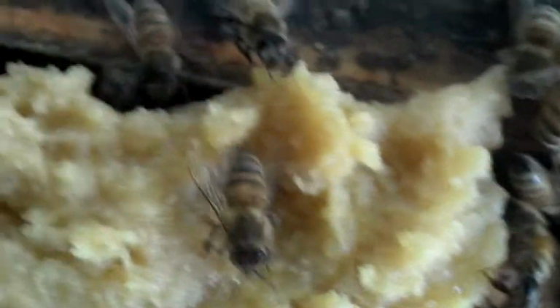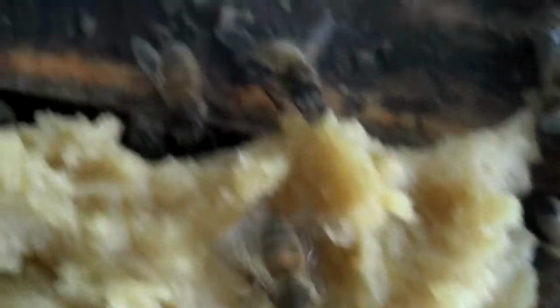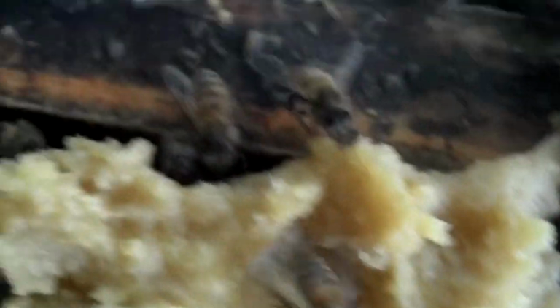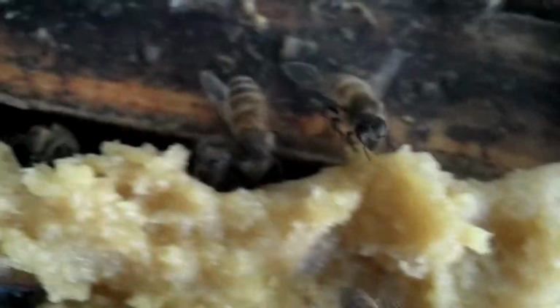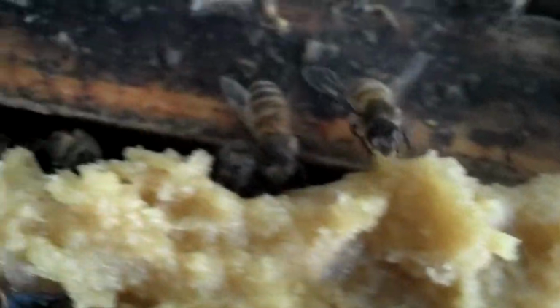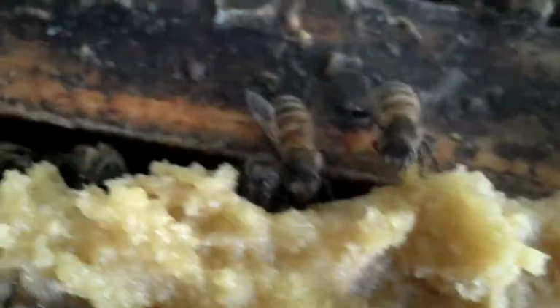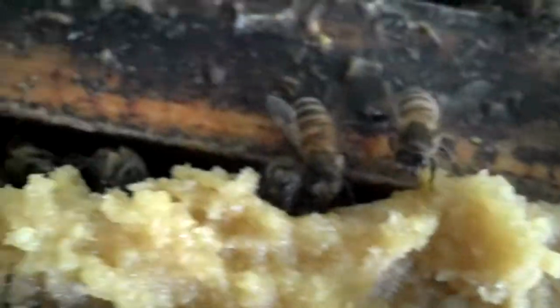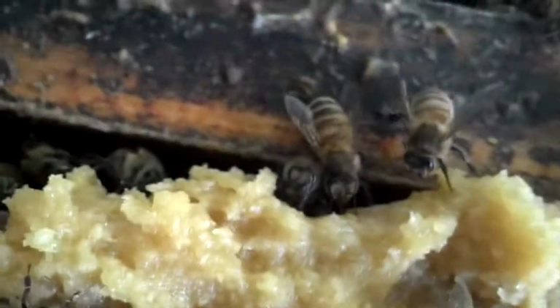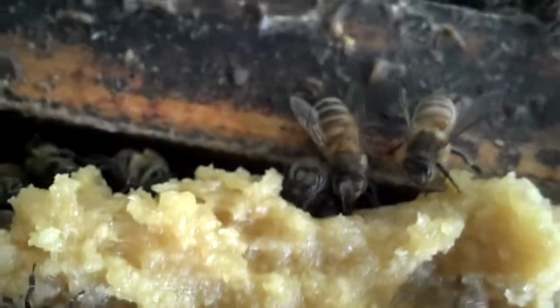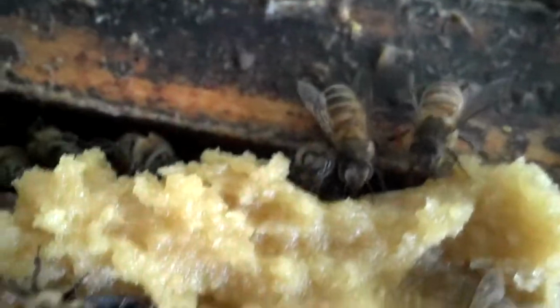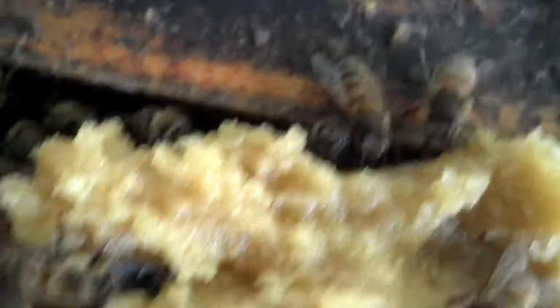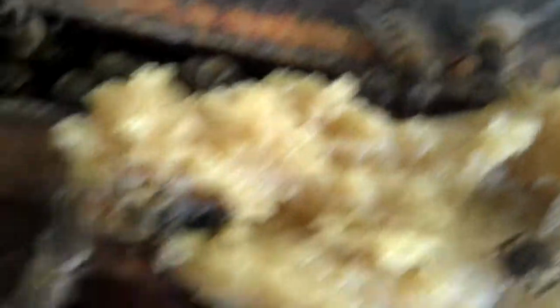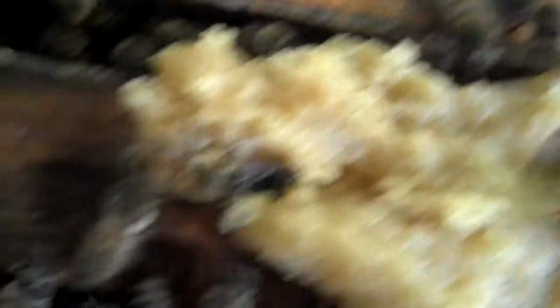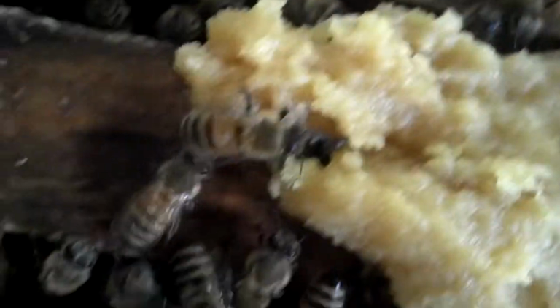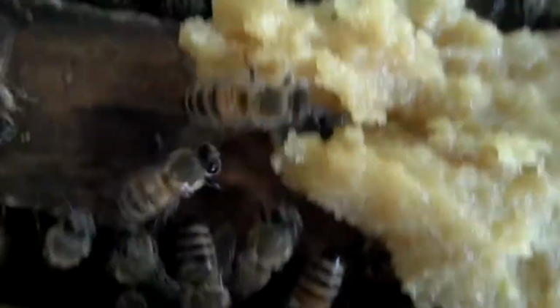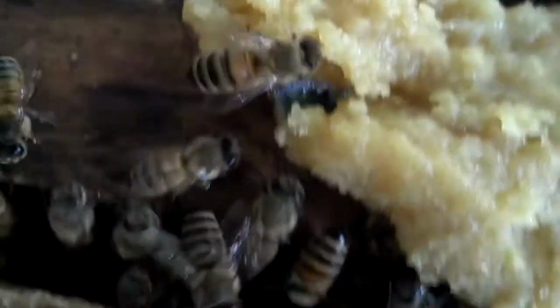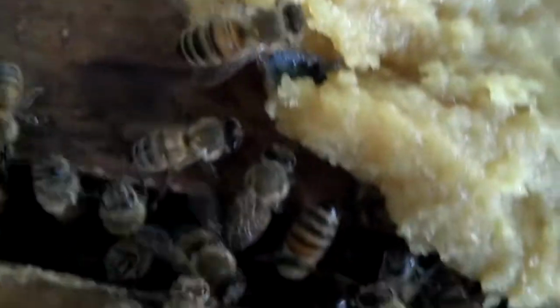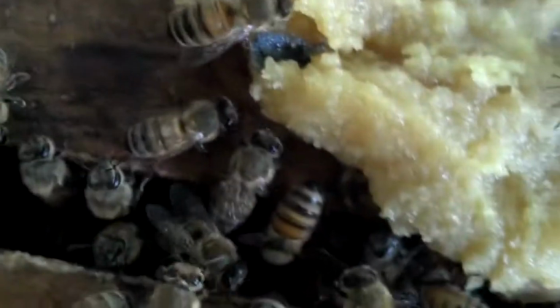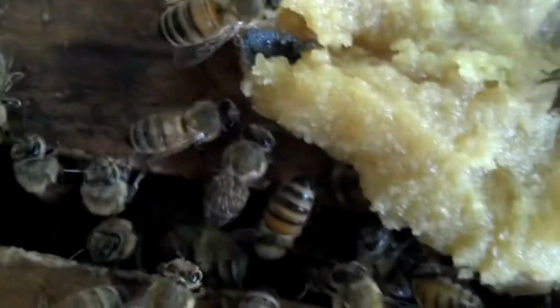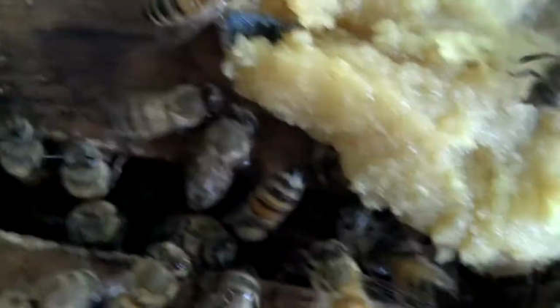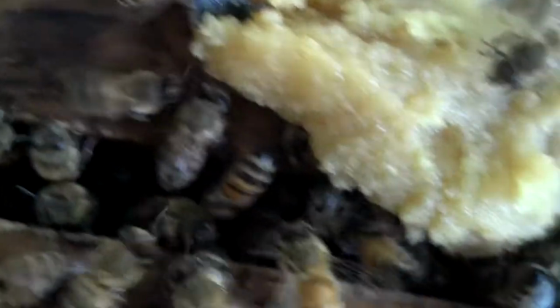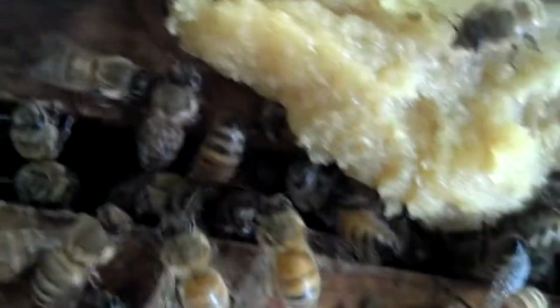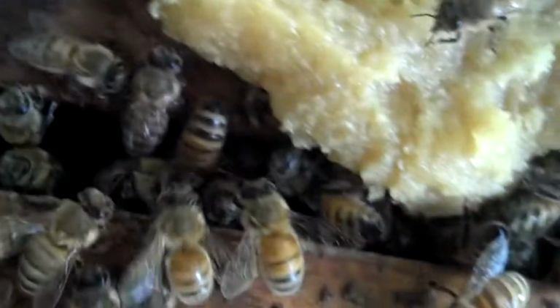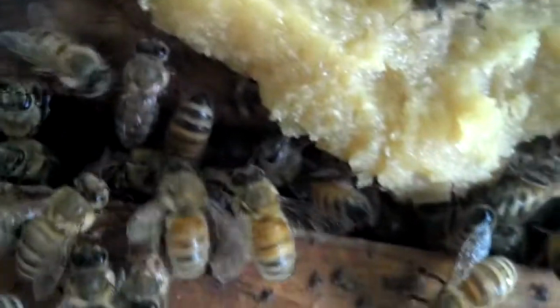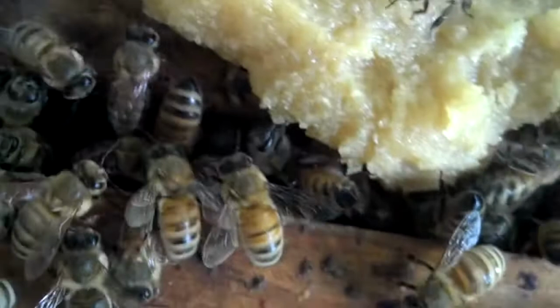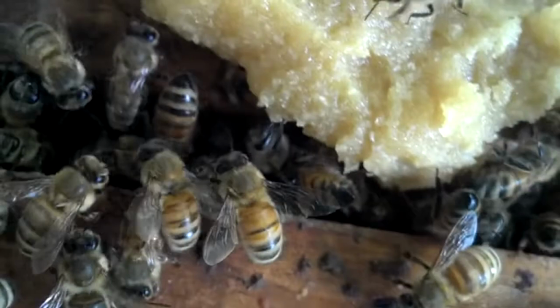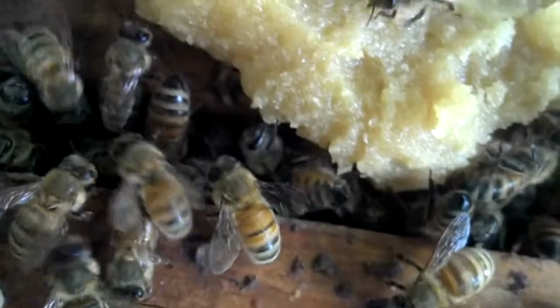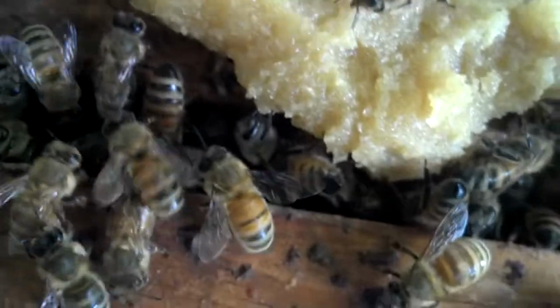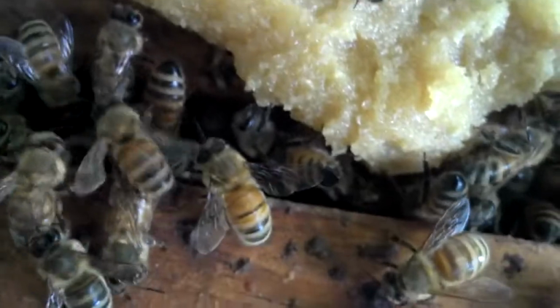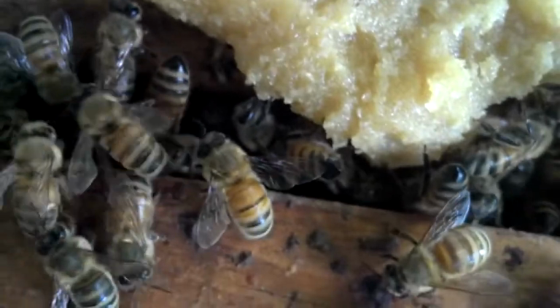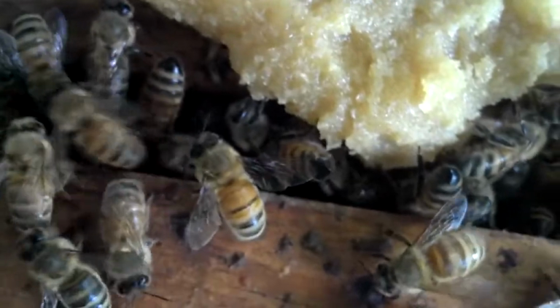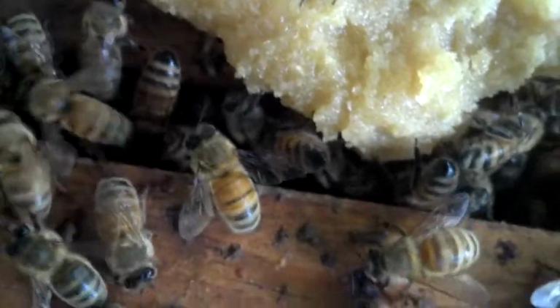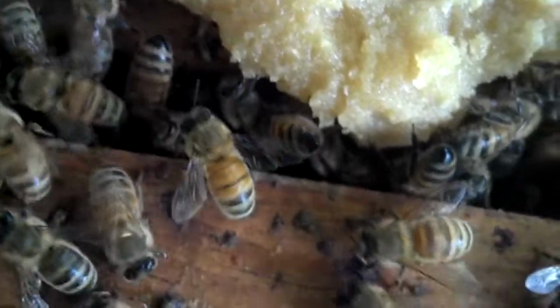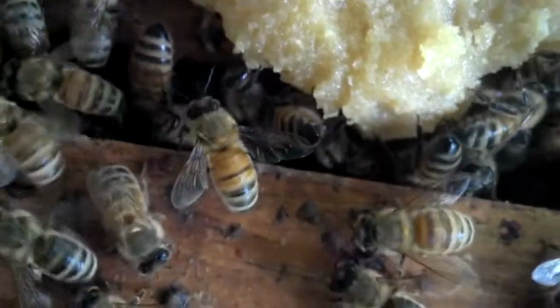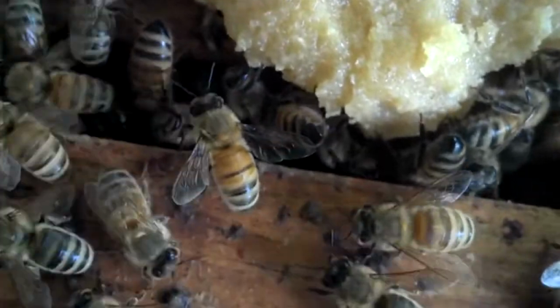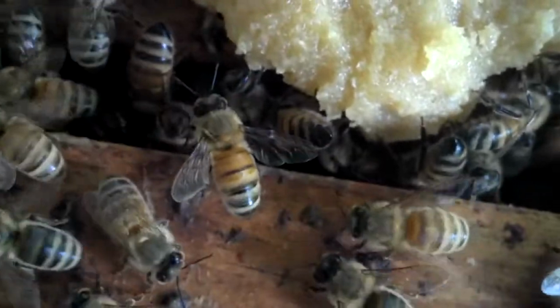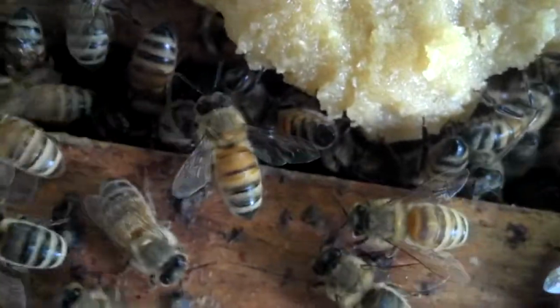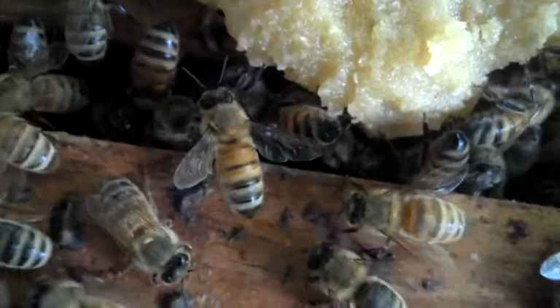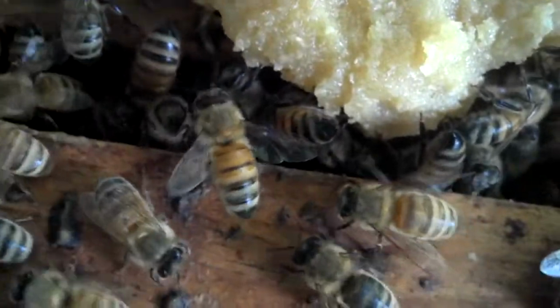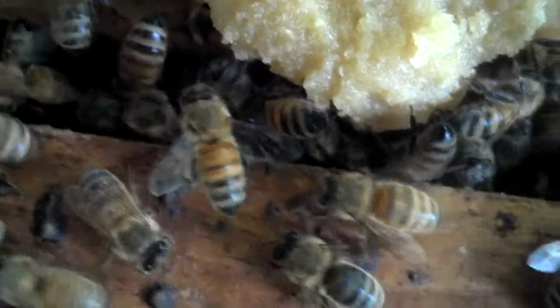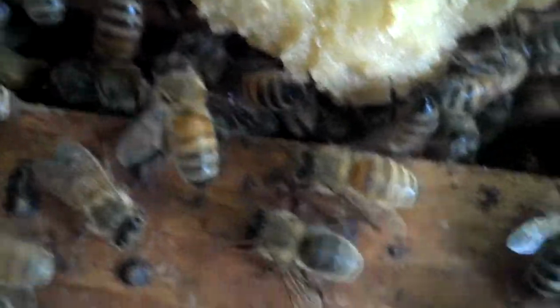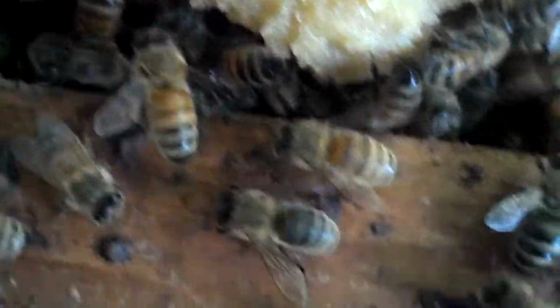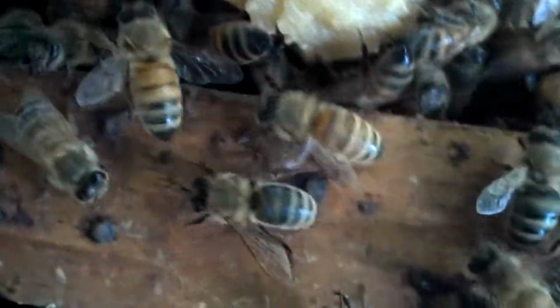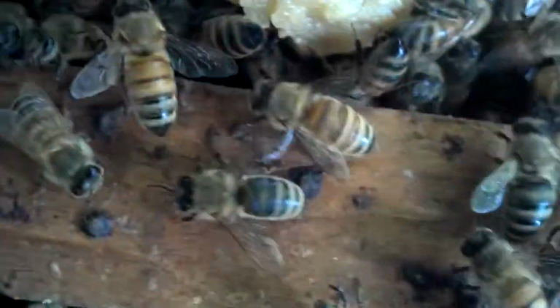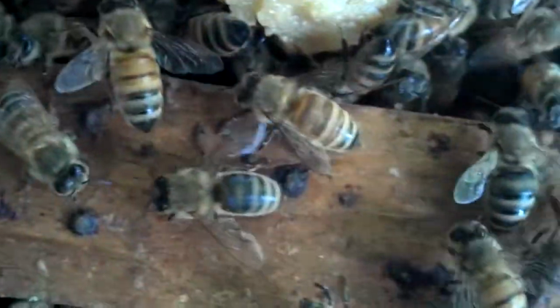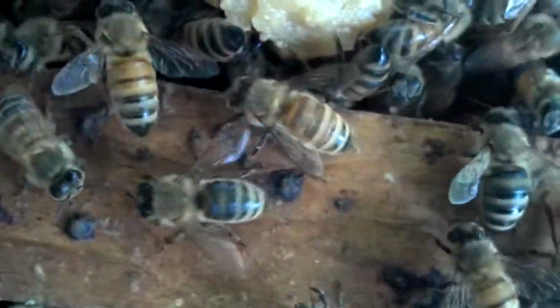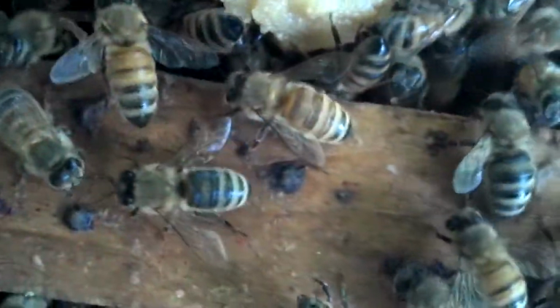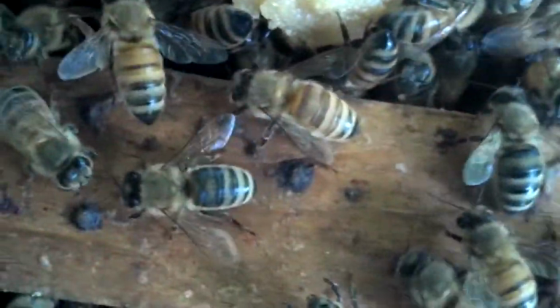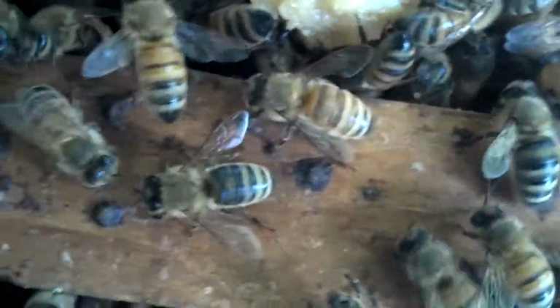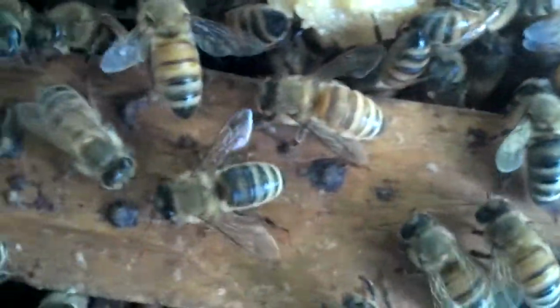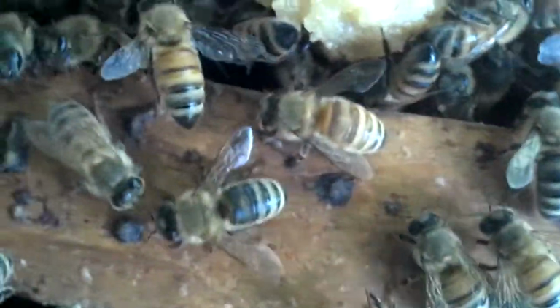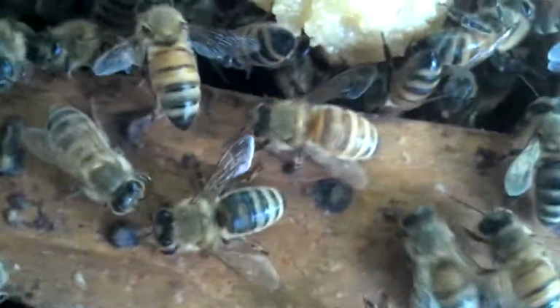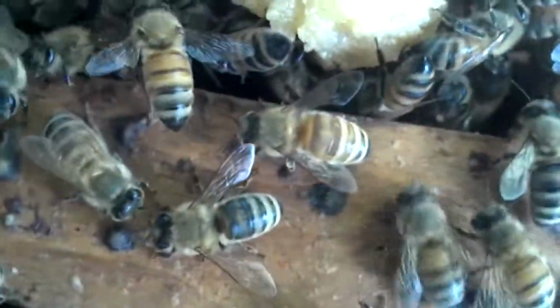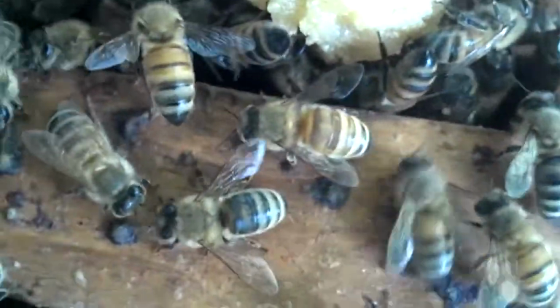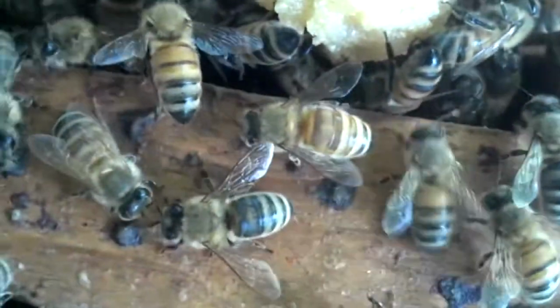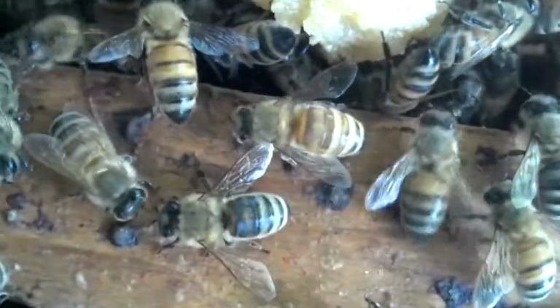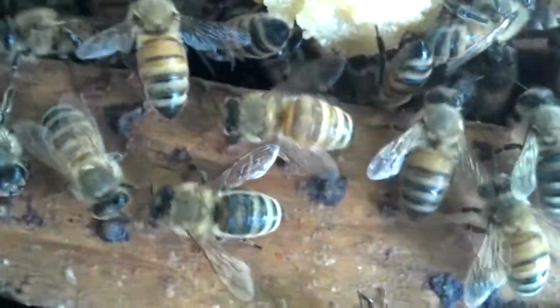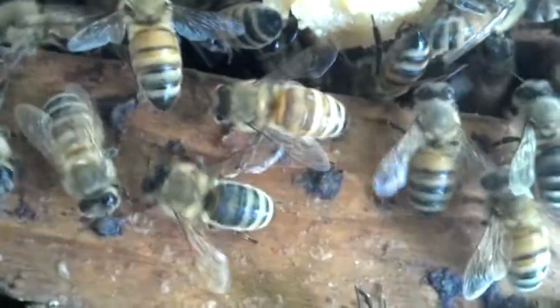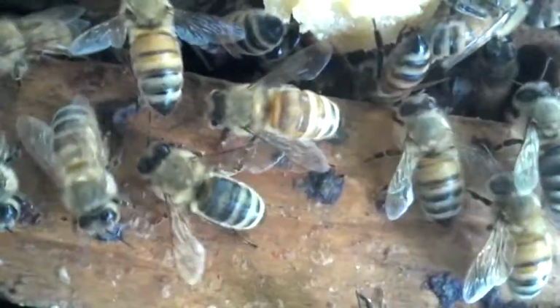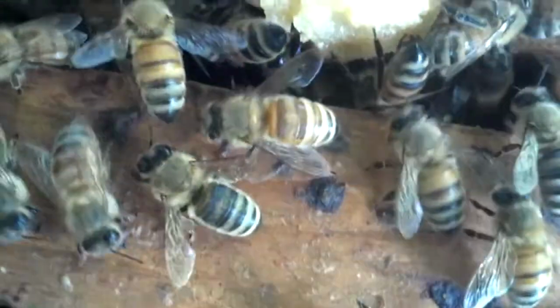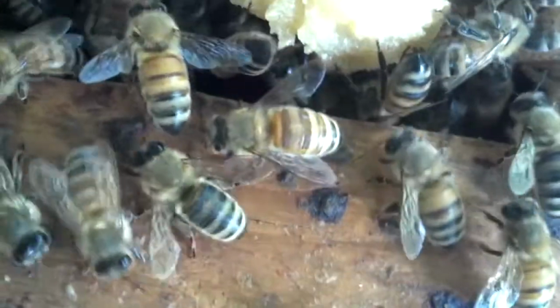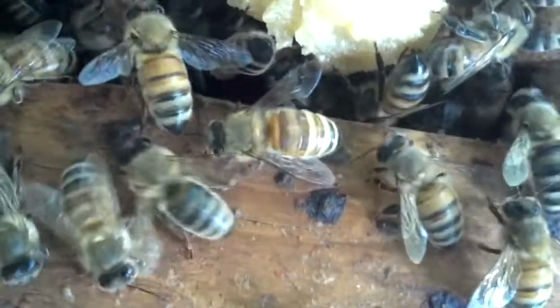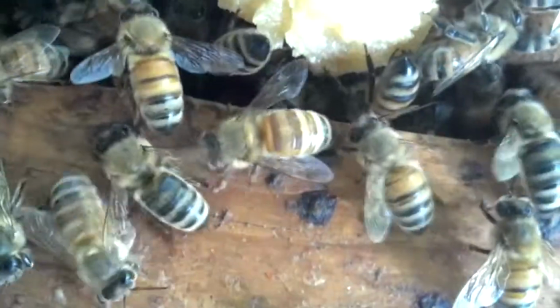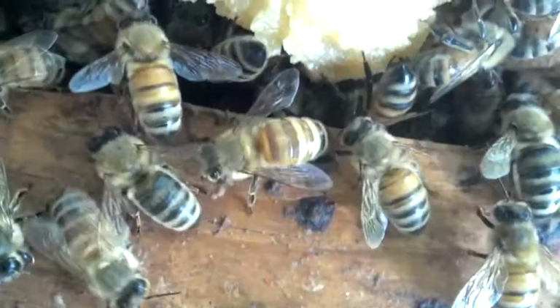I didn't see any pollen in there hardly at all. Hi bees. You need the multicolored bees.